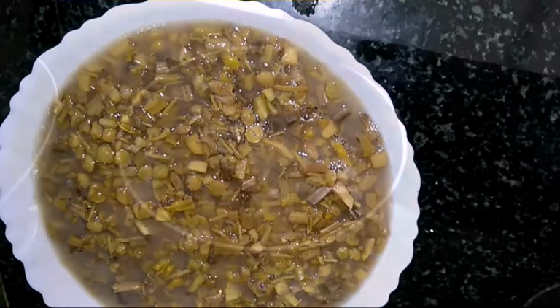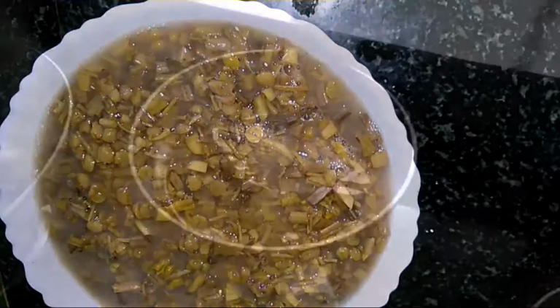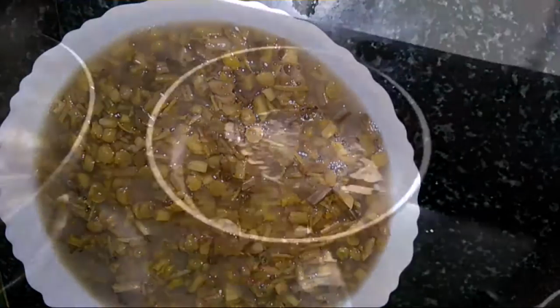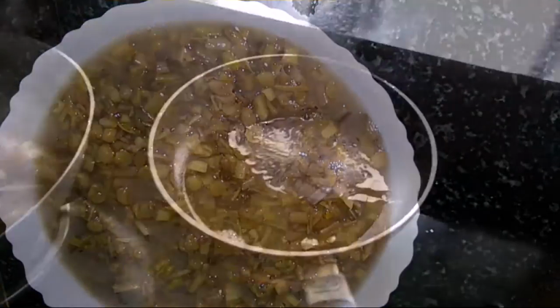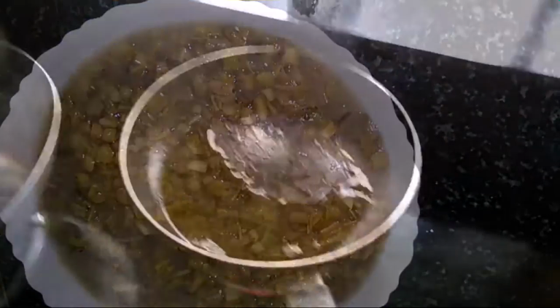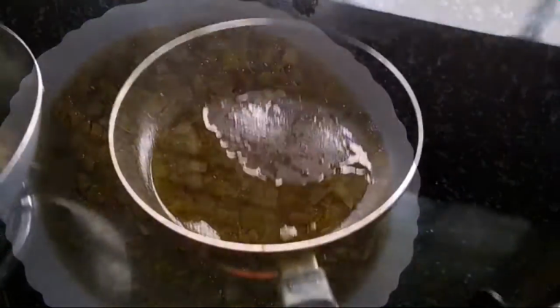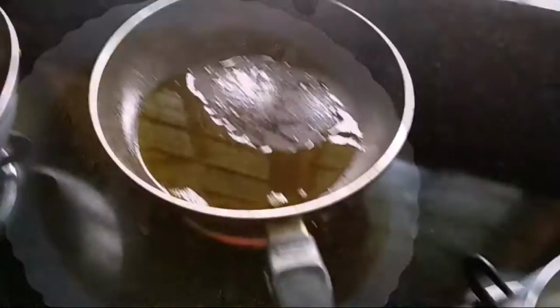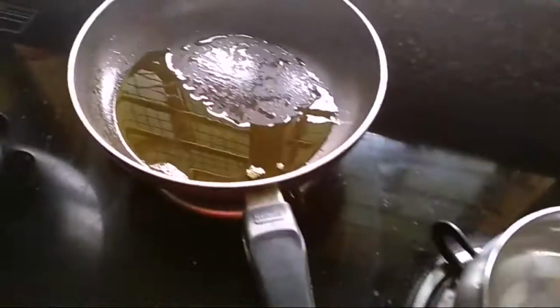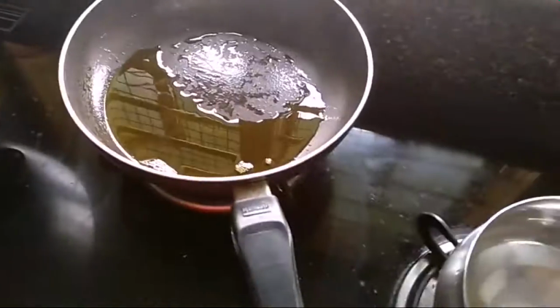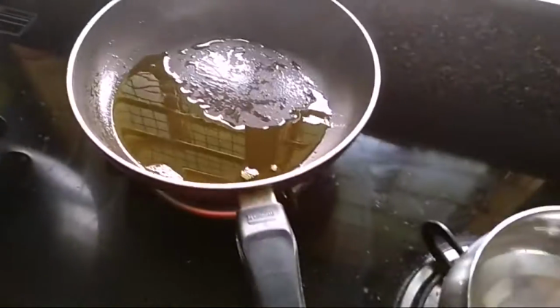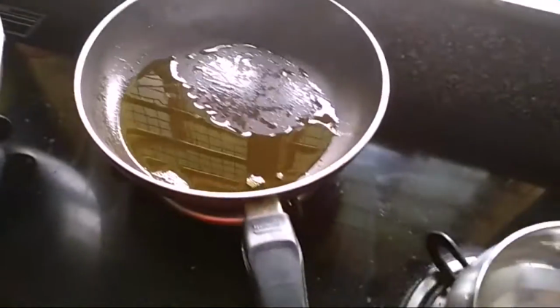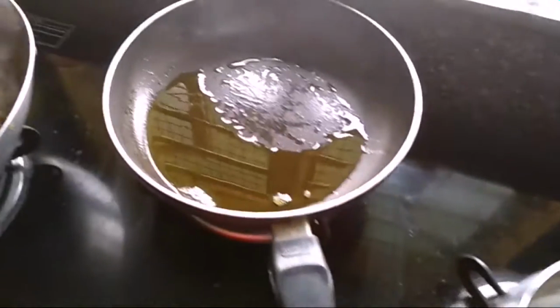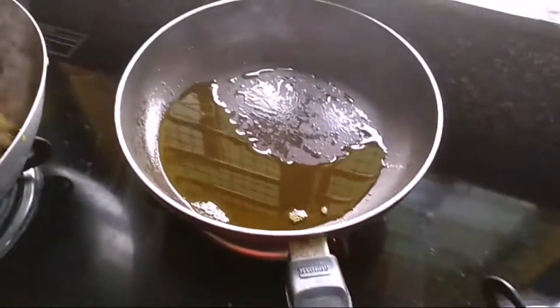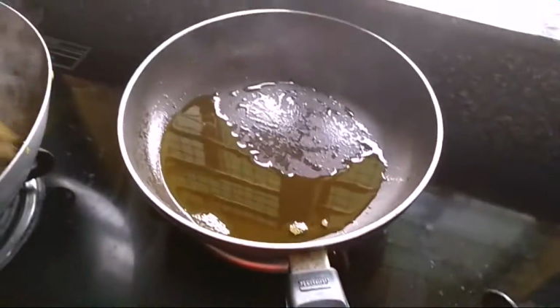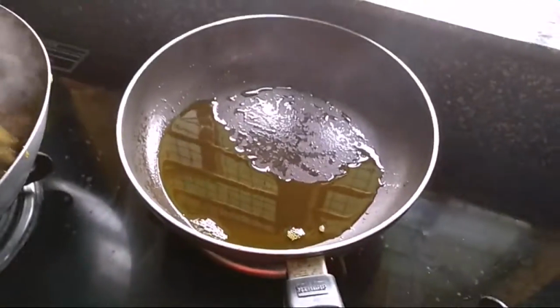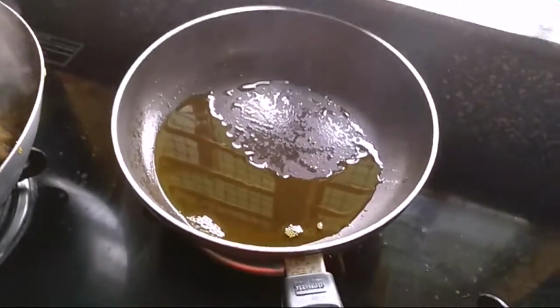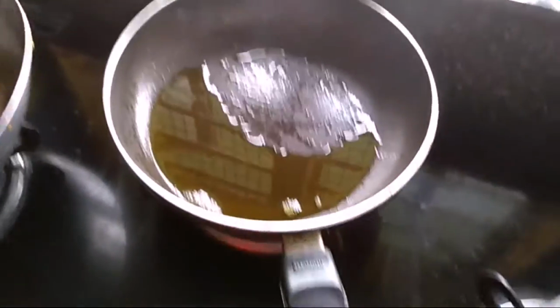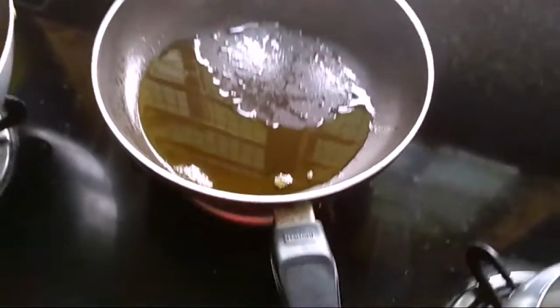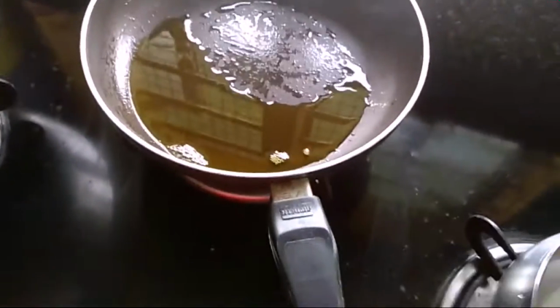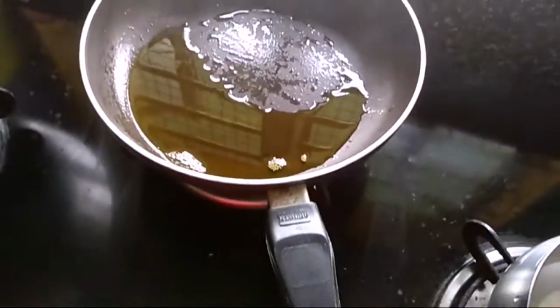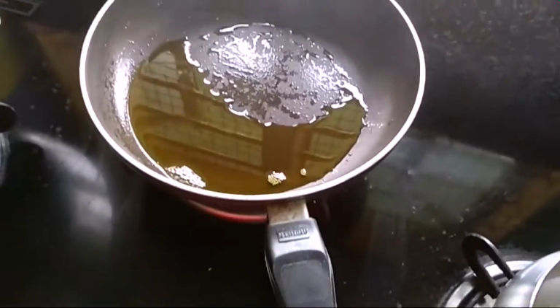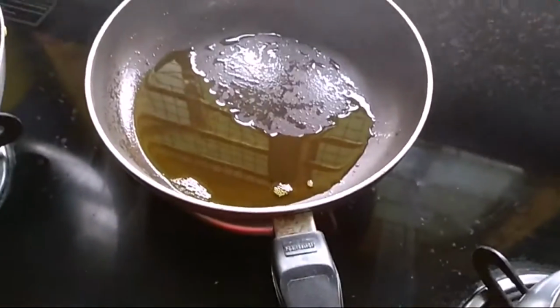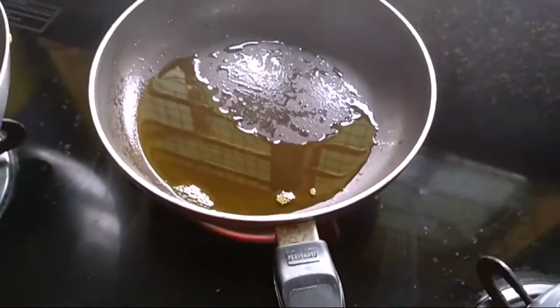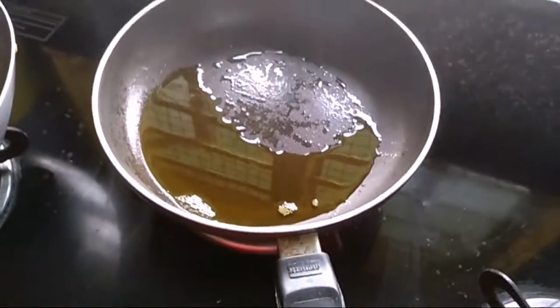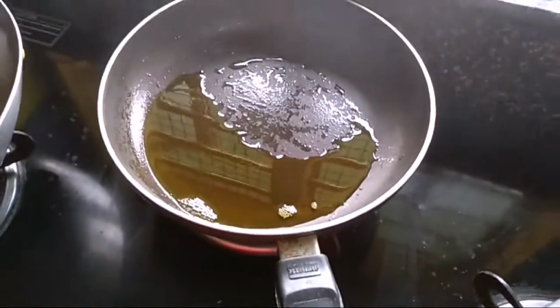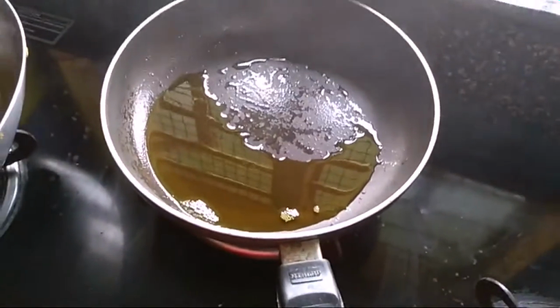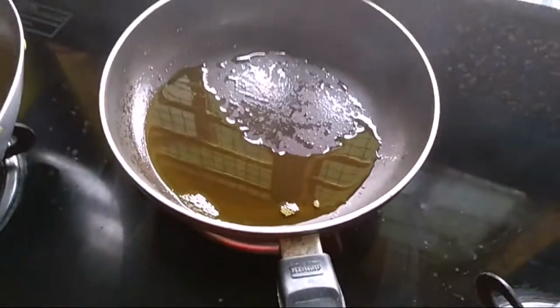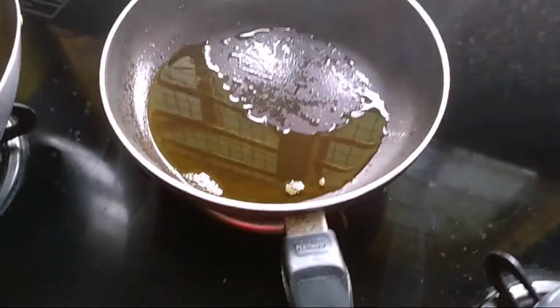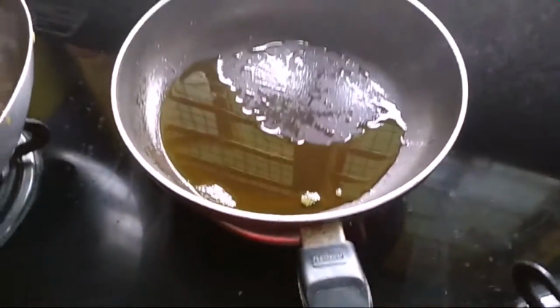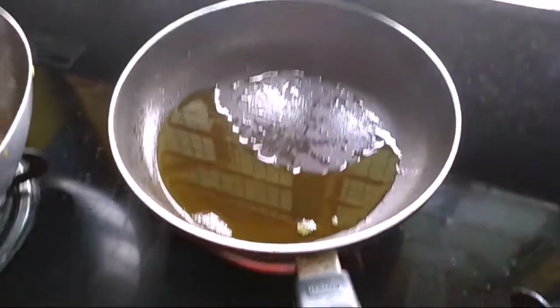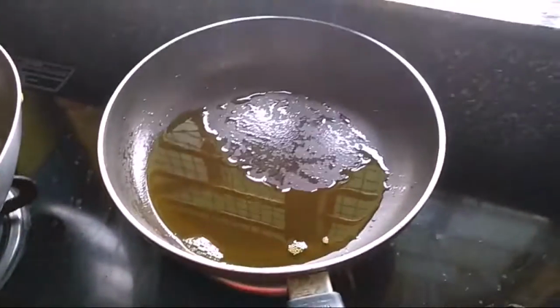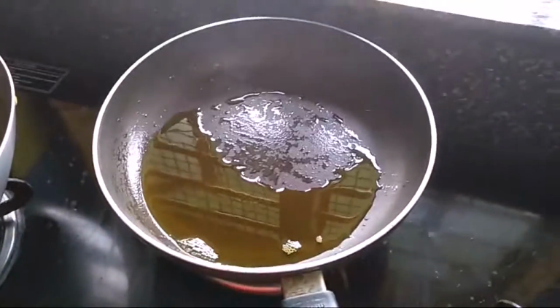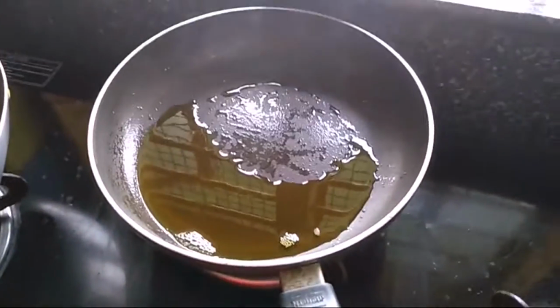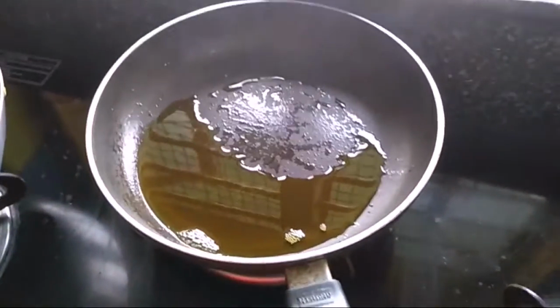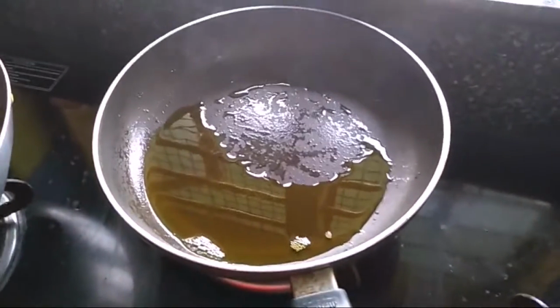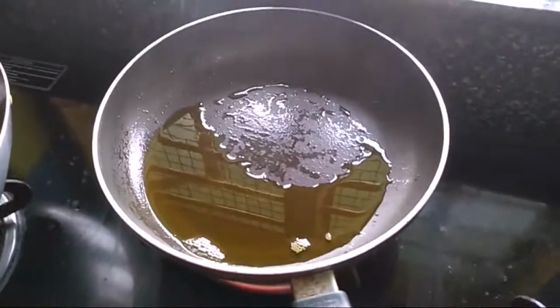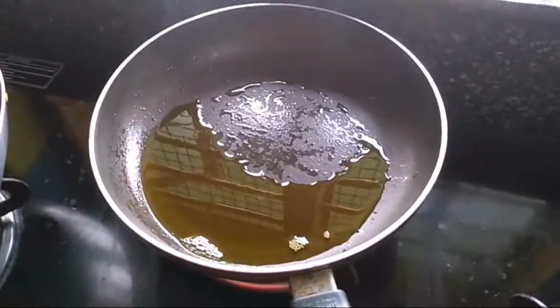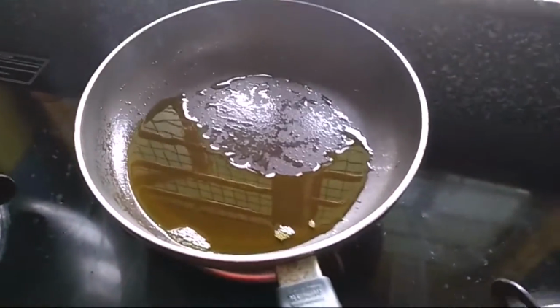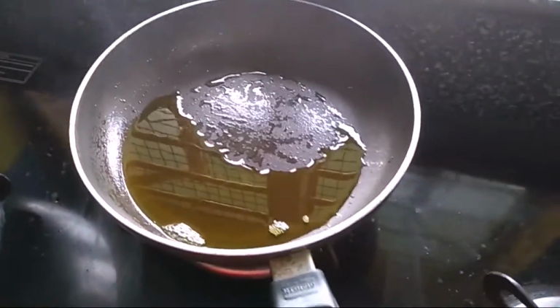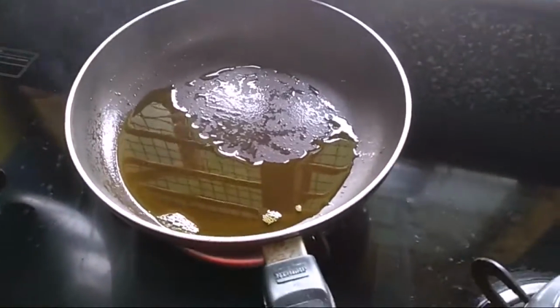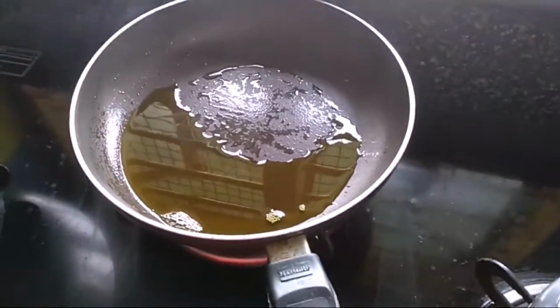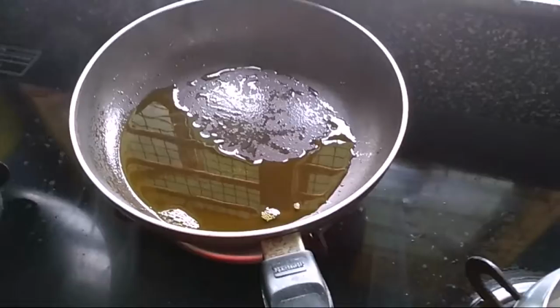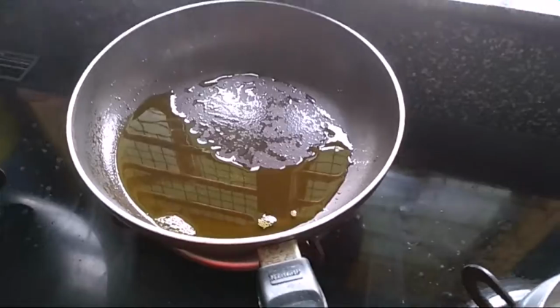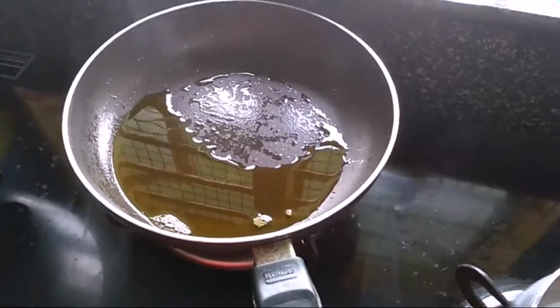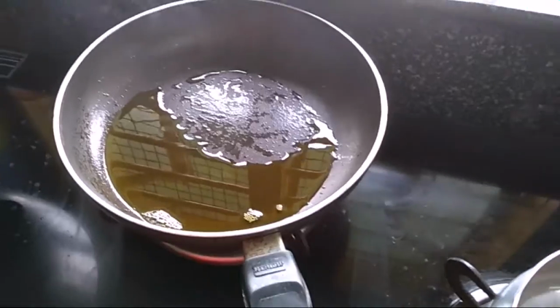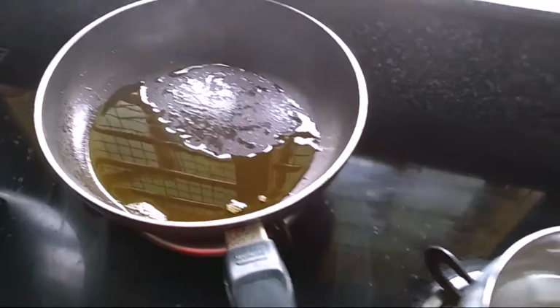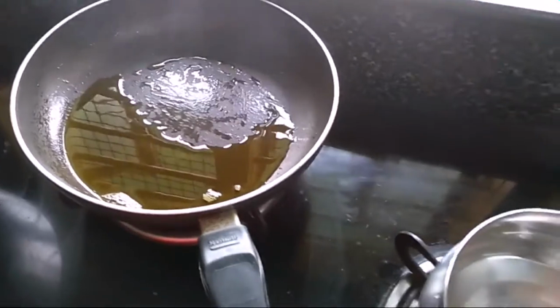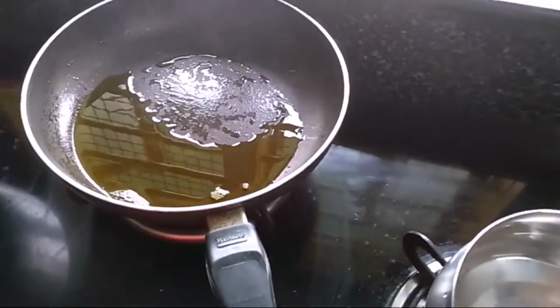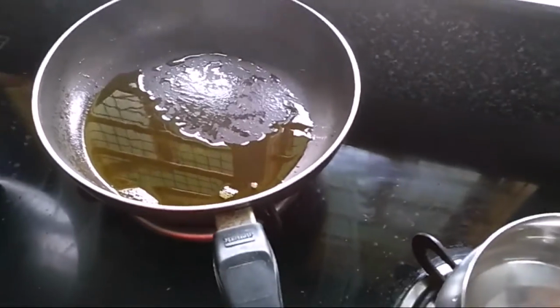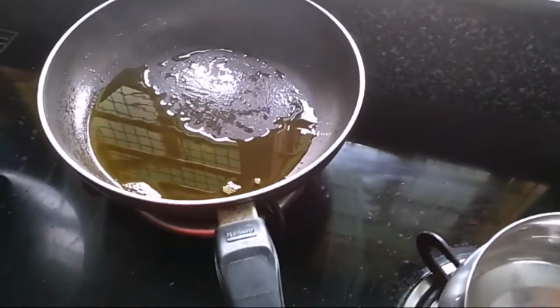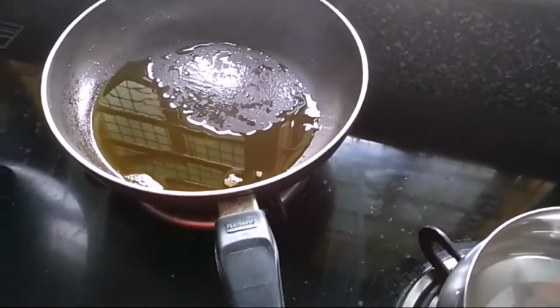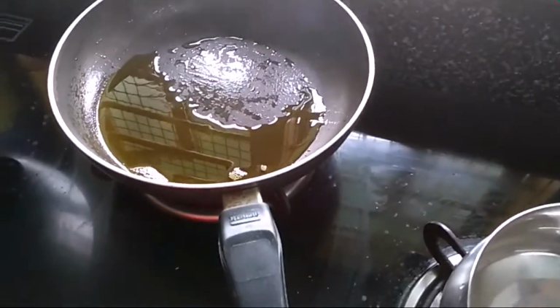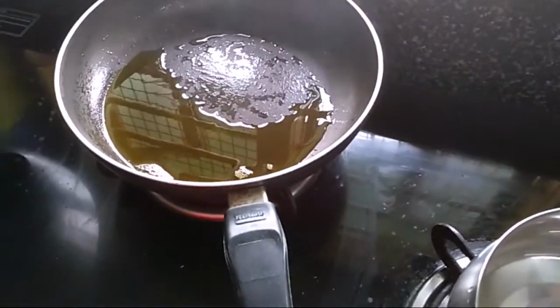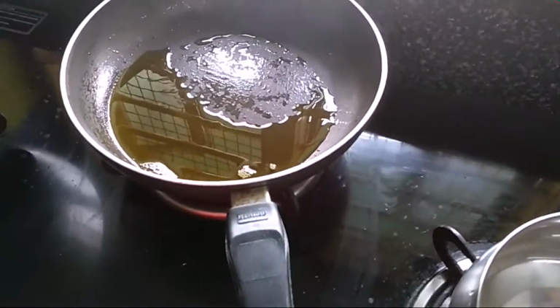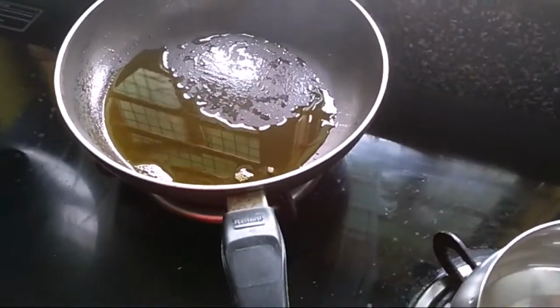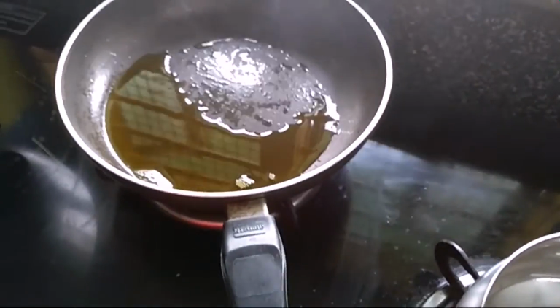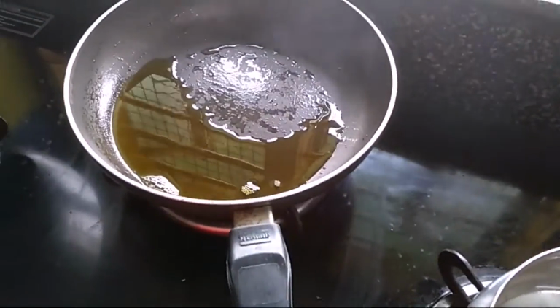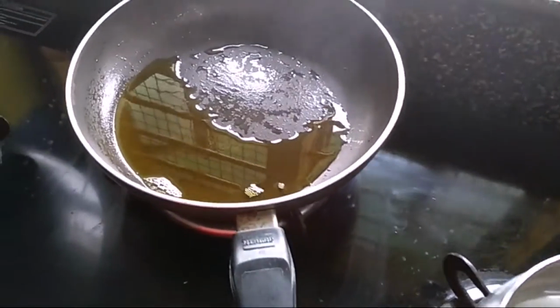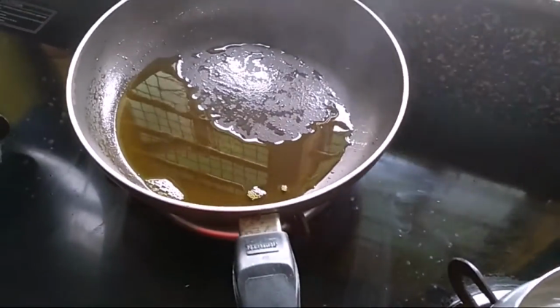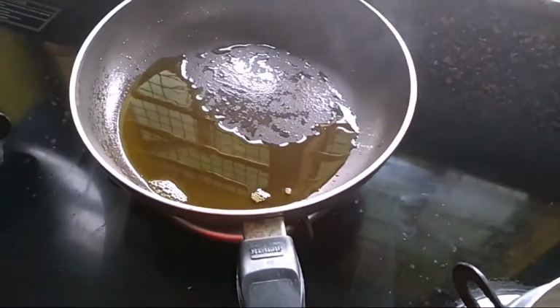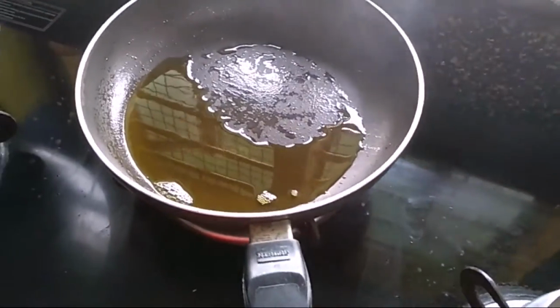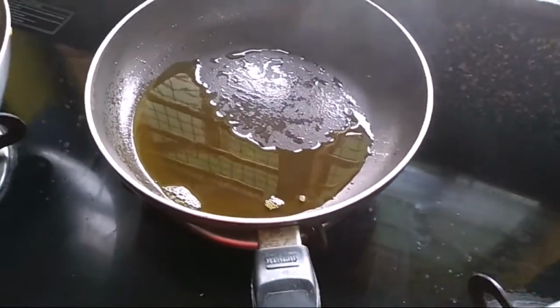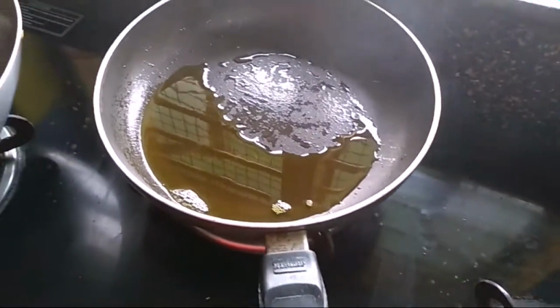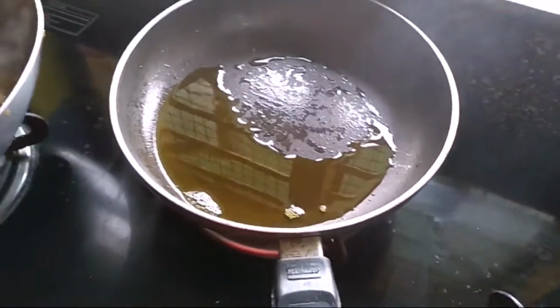Friends, I have put it in my frying pan. This is a mustard oil. Now I will give it the sauce.